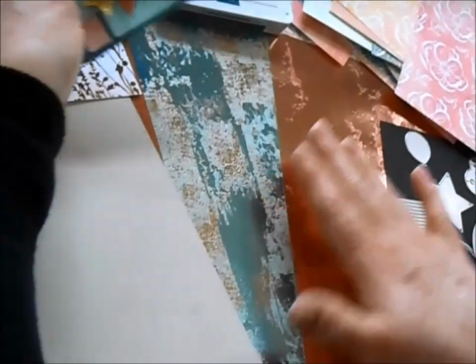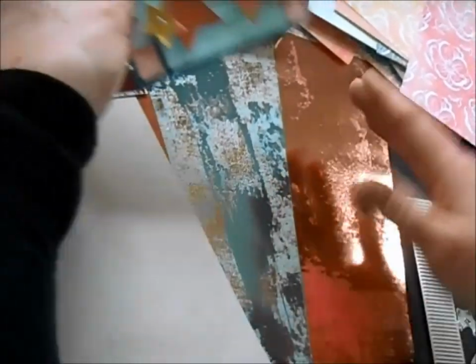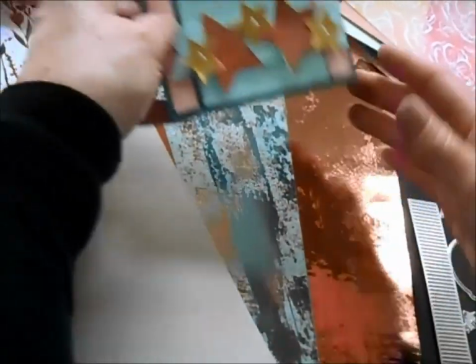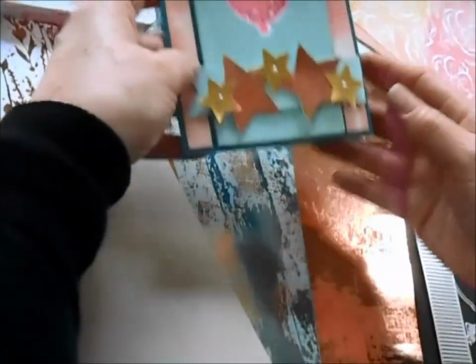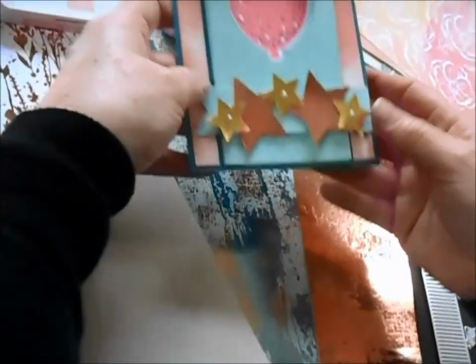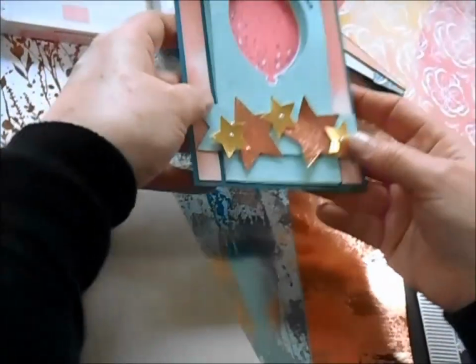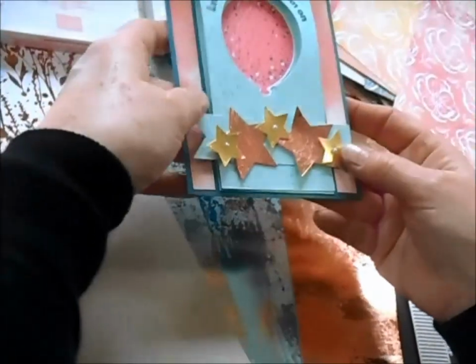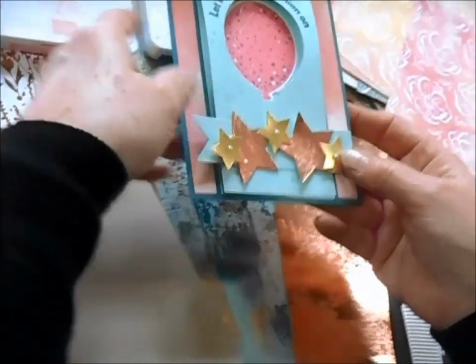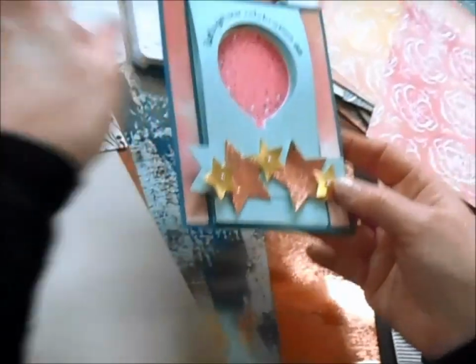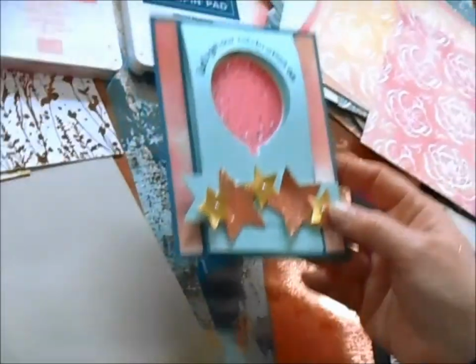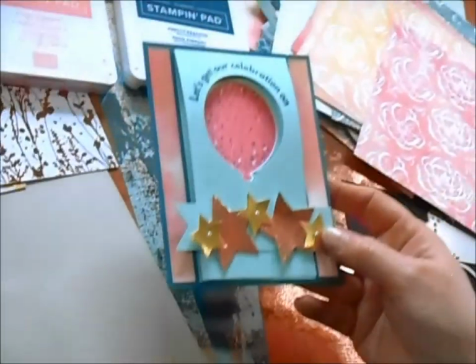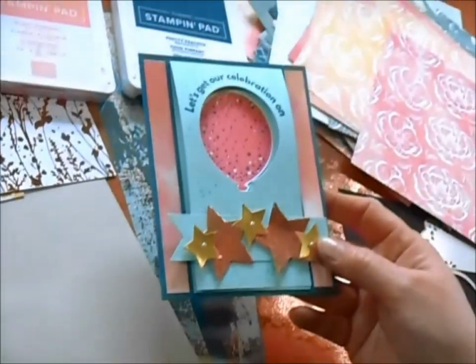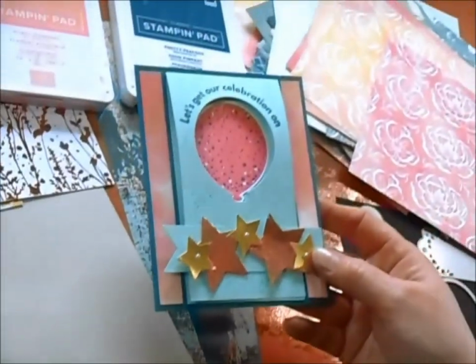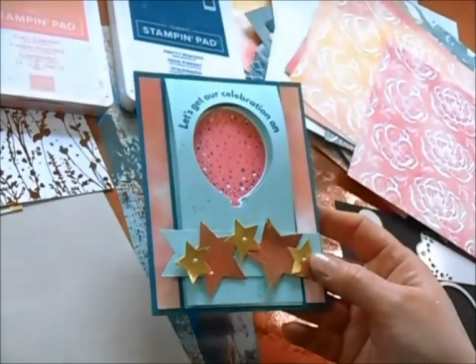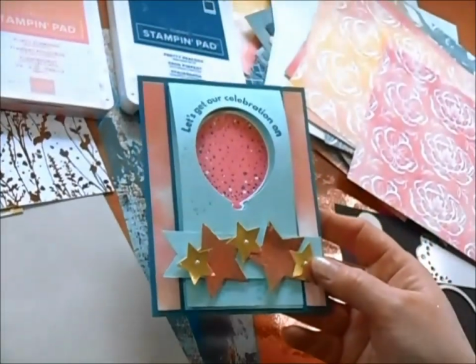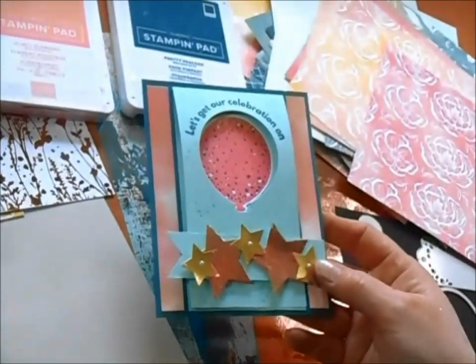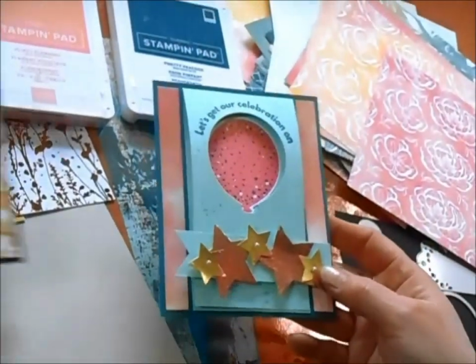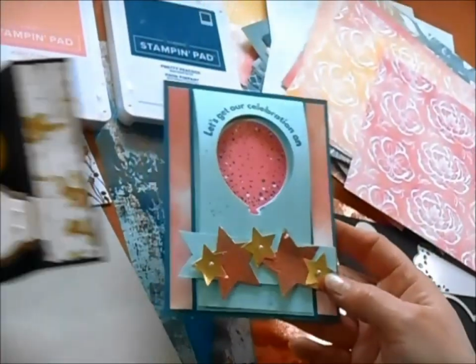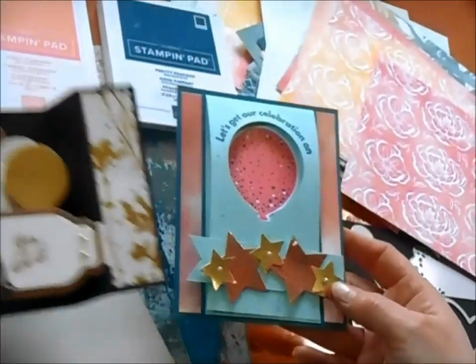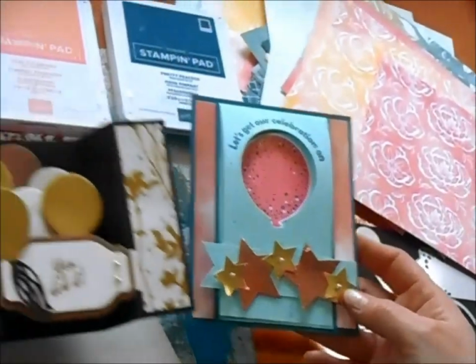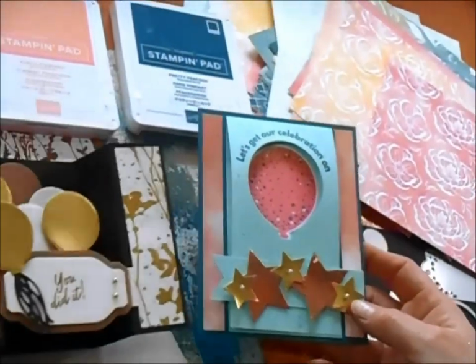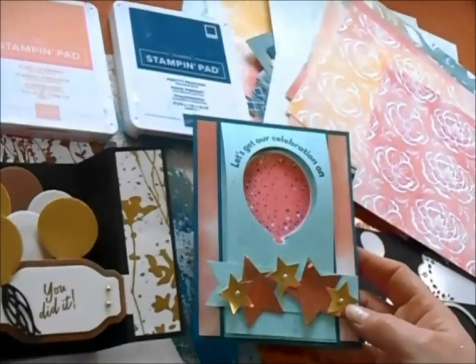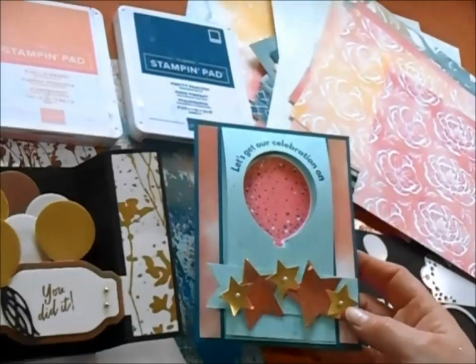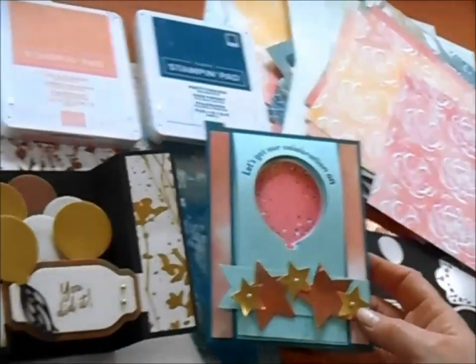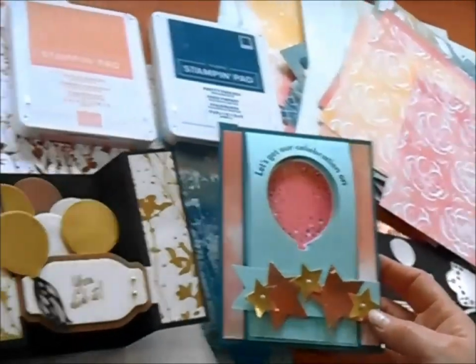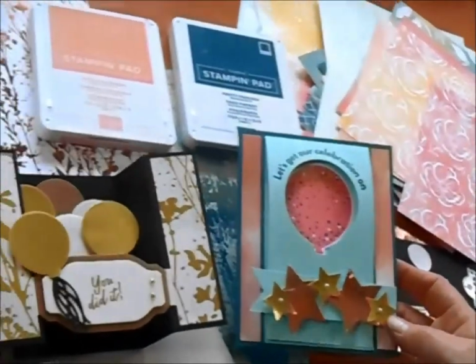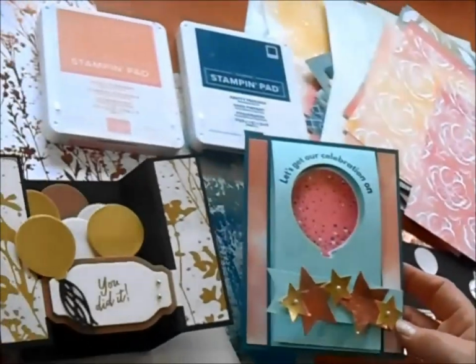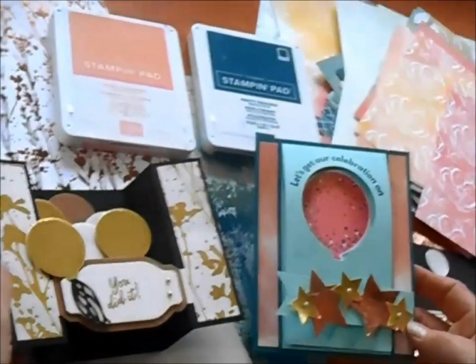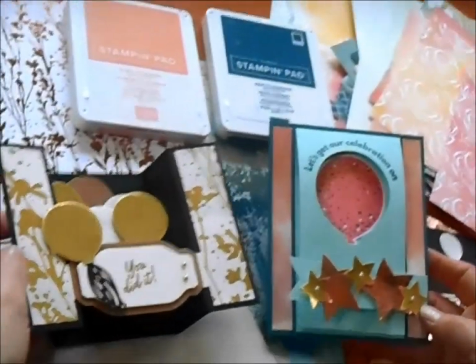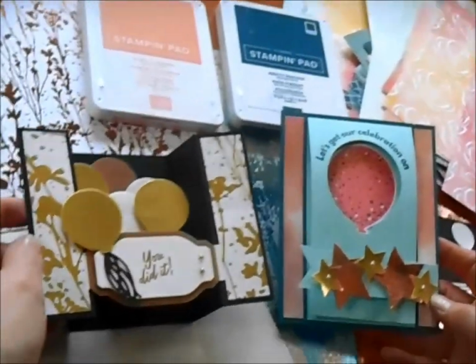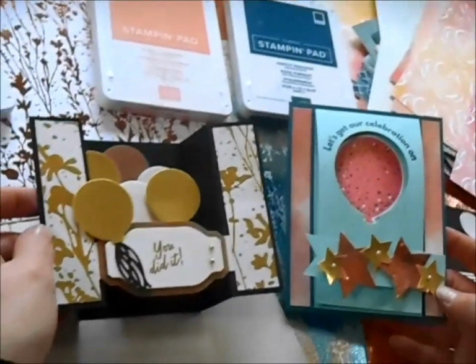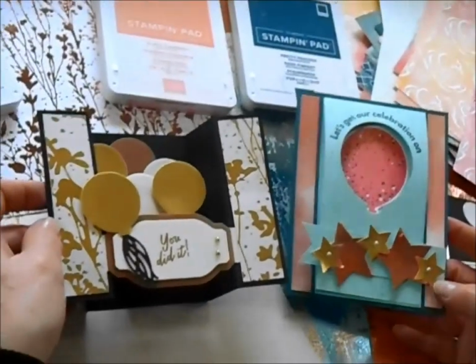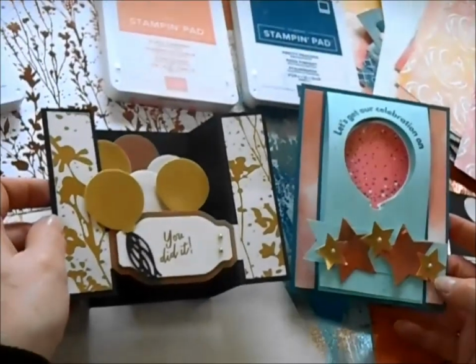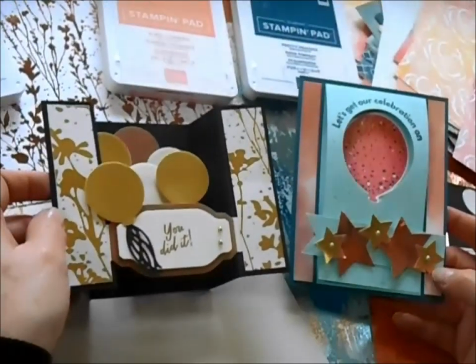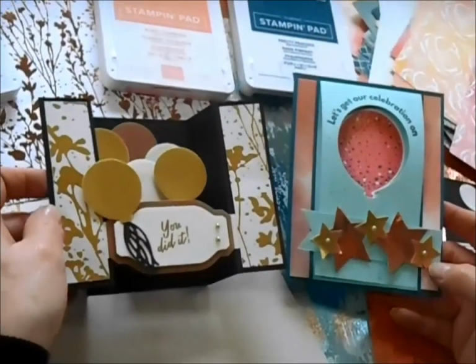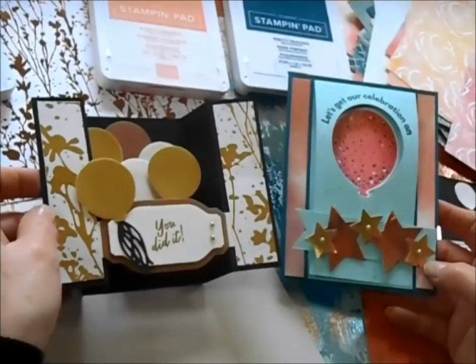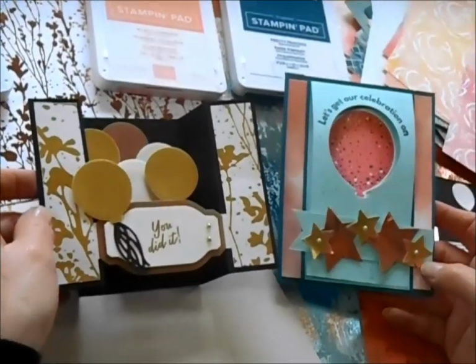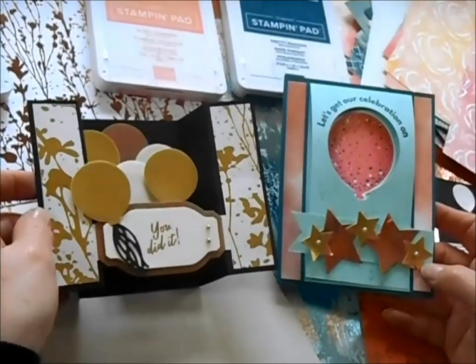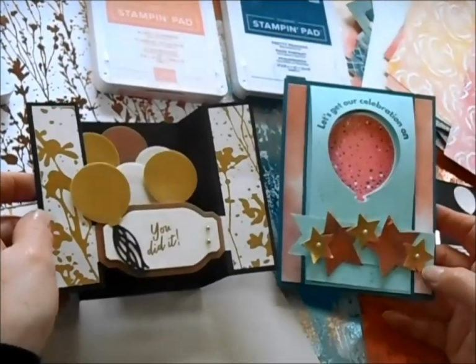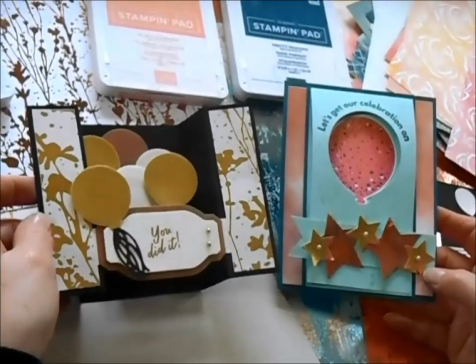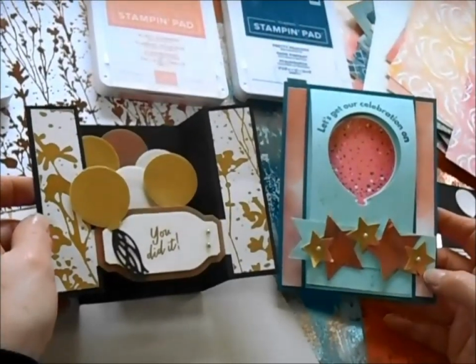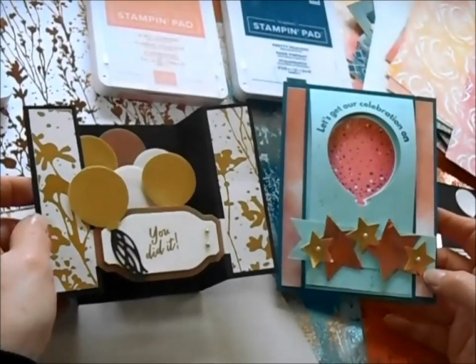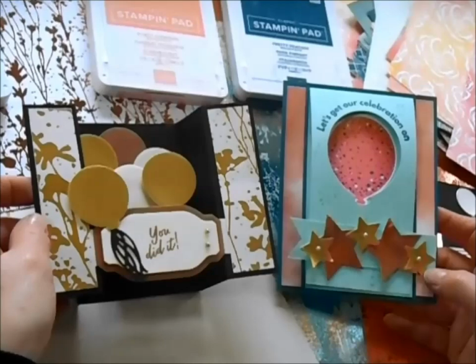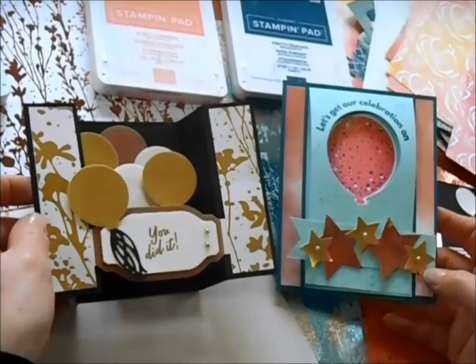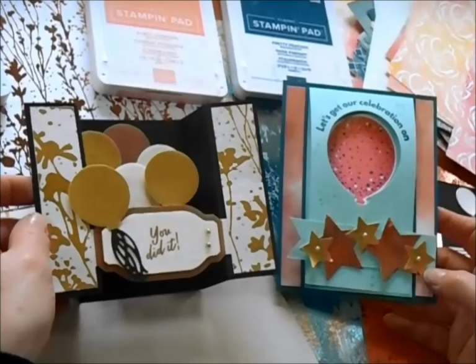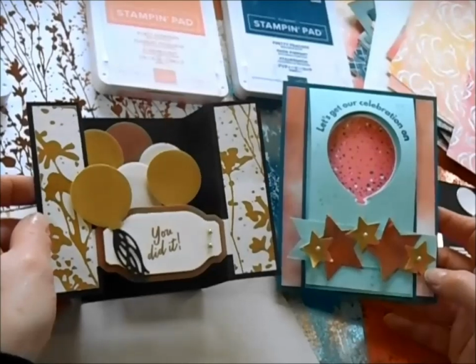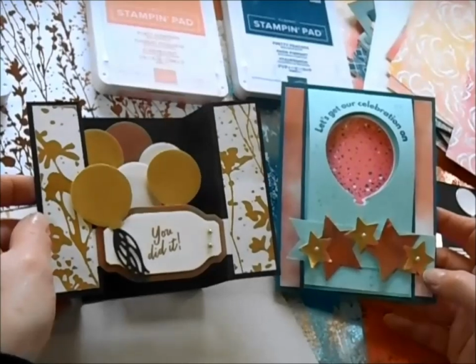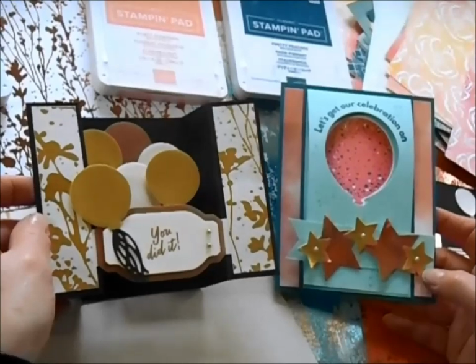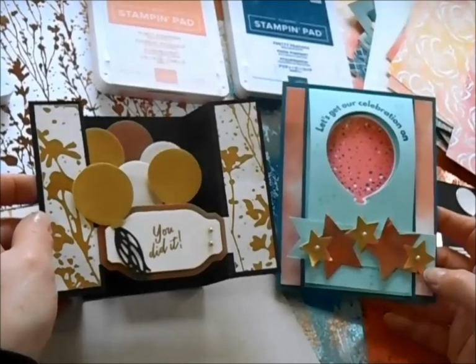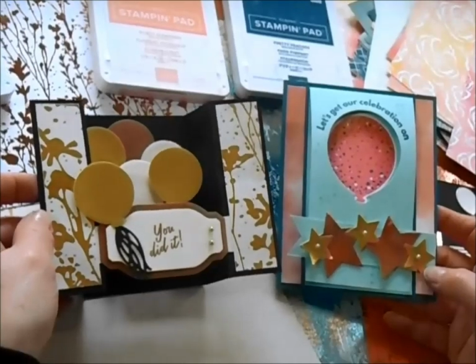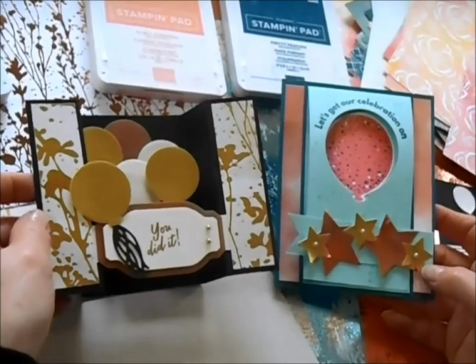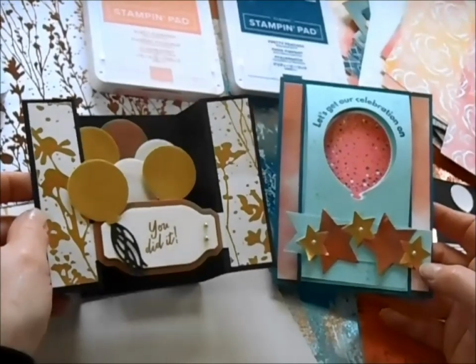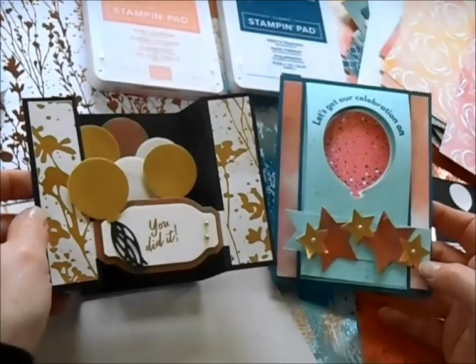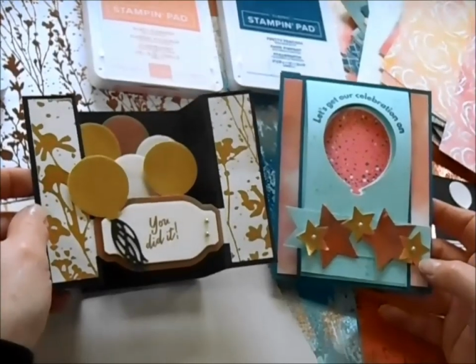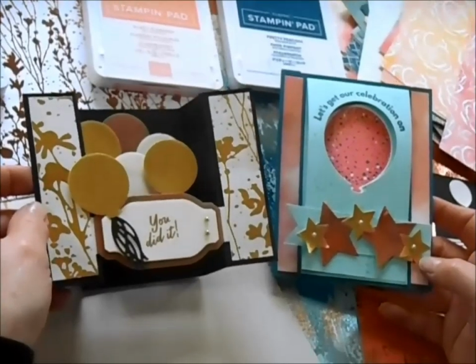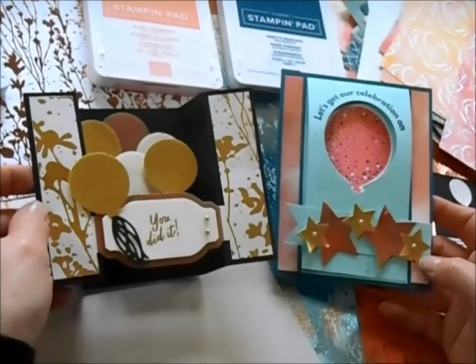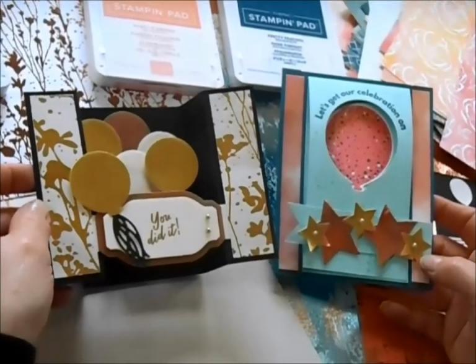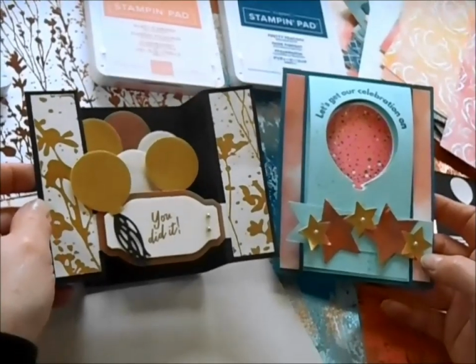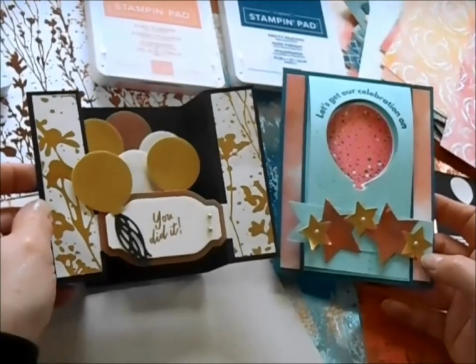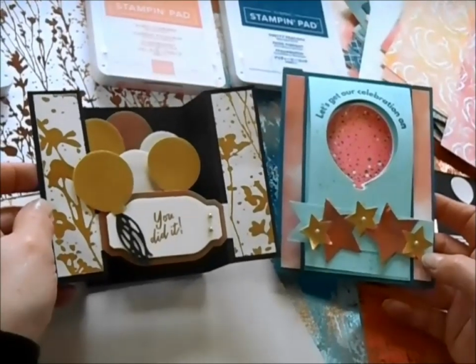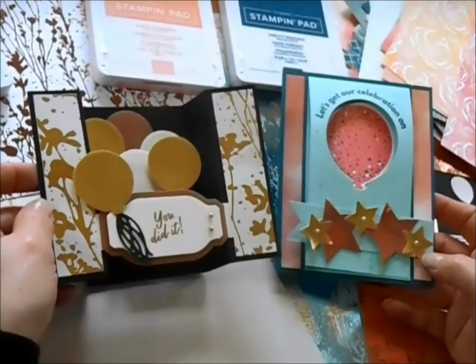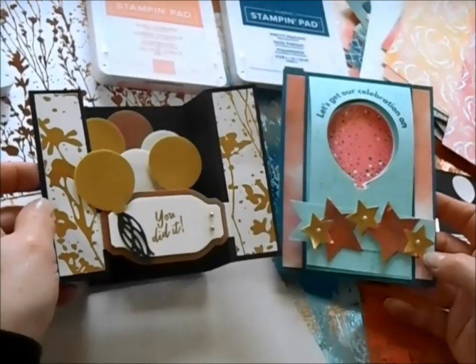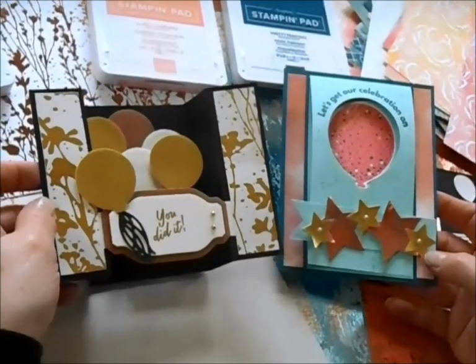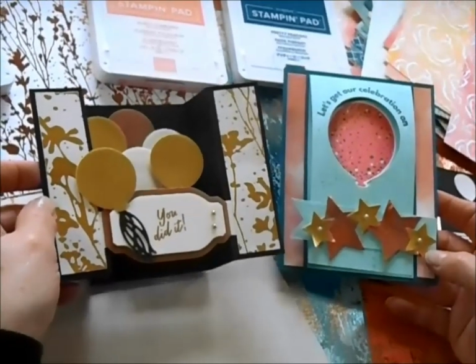I hope that you enjoy all these wonderful cards, and I can't wait to see how you enjoy learning all these fun folds.